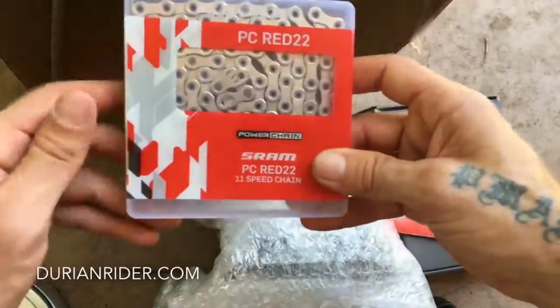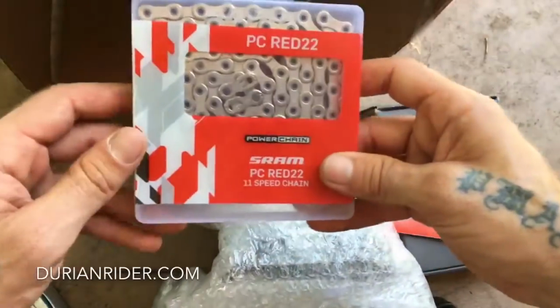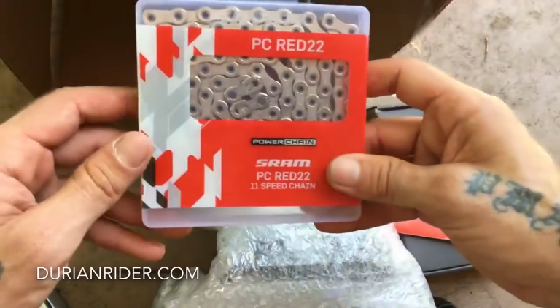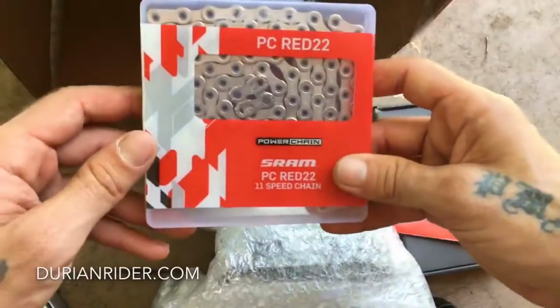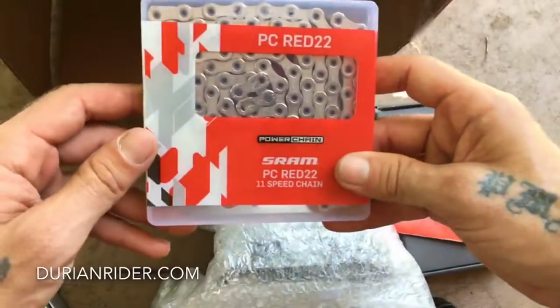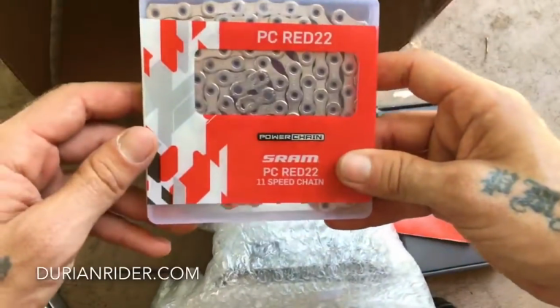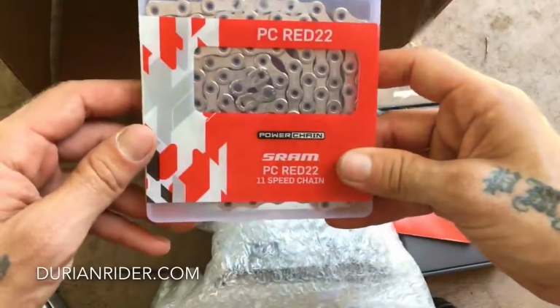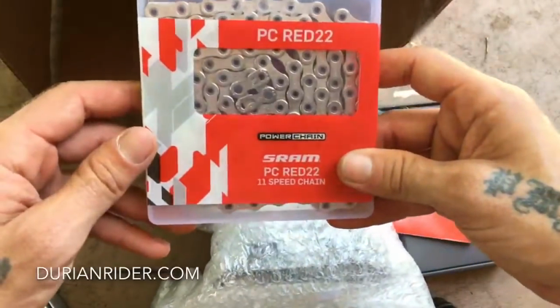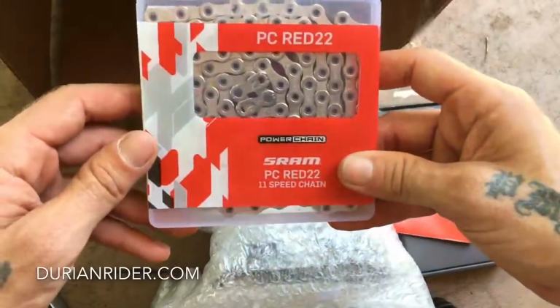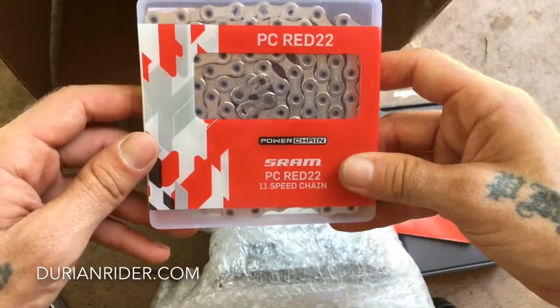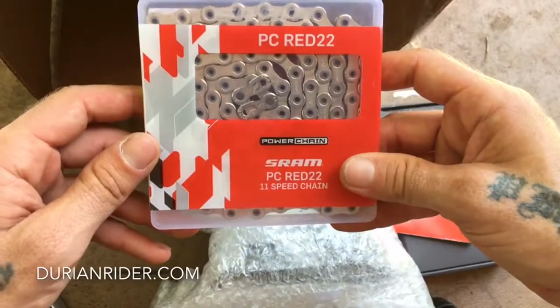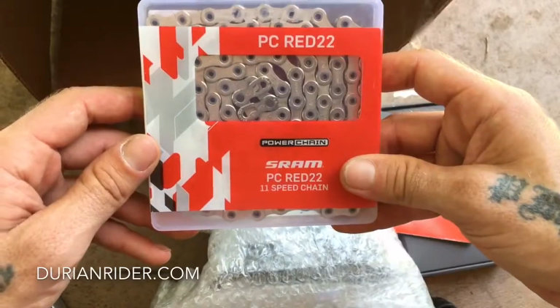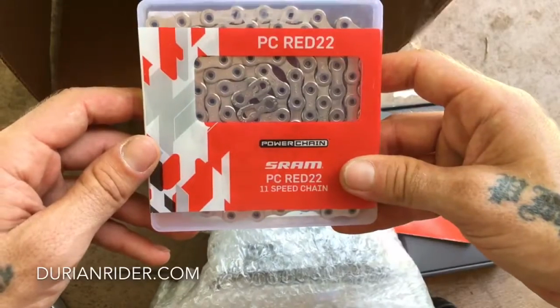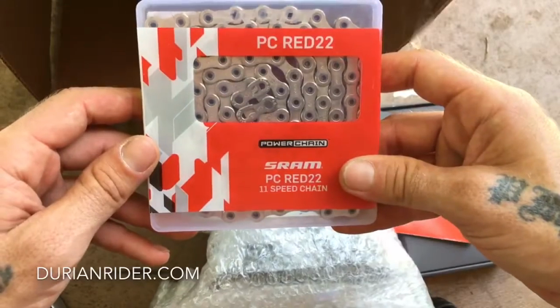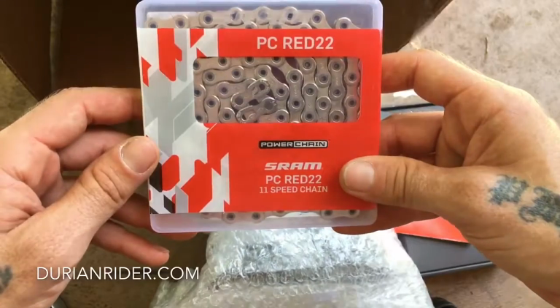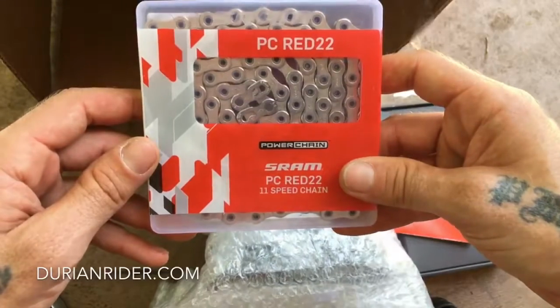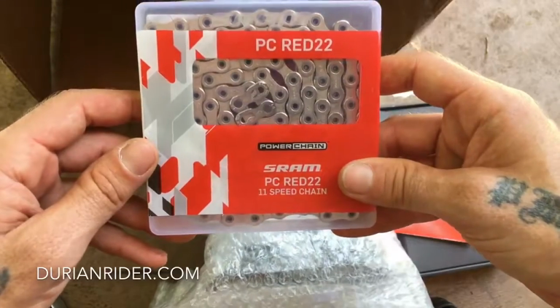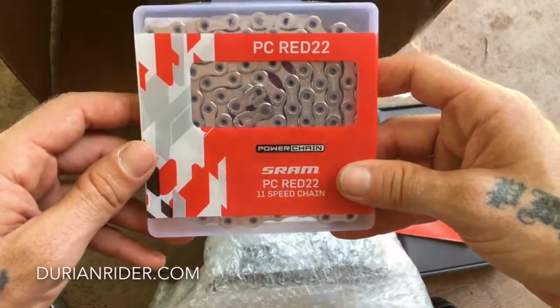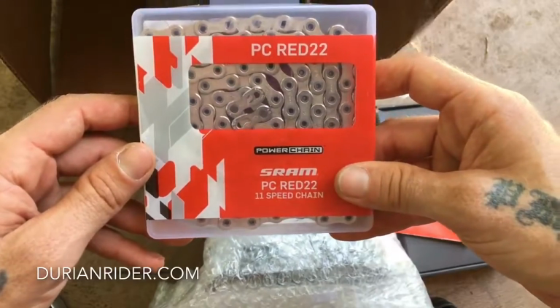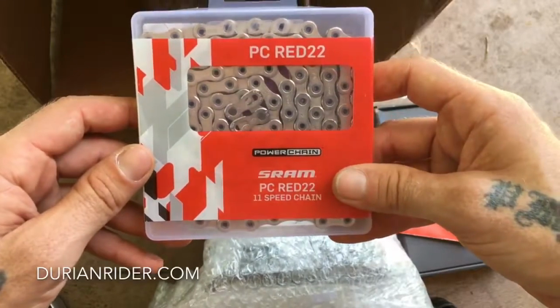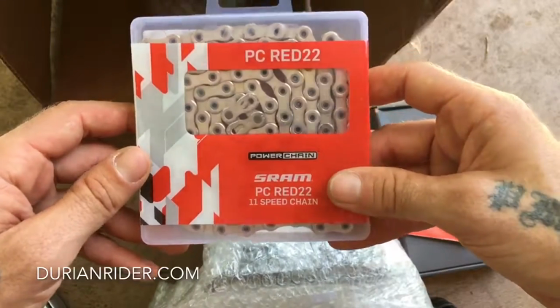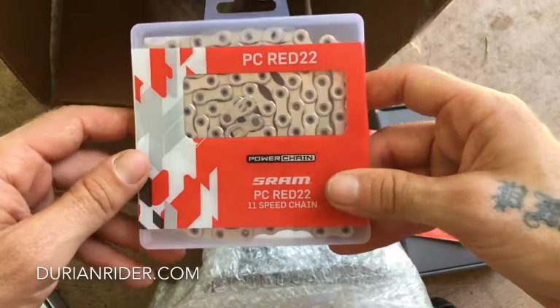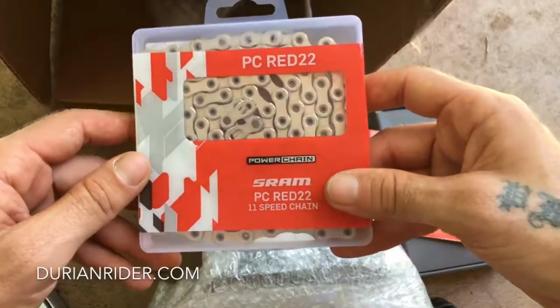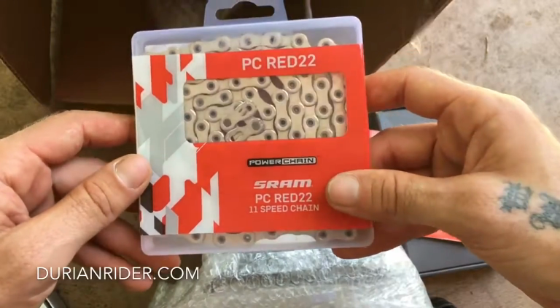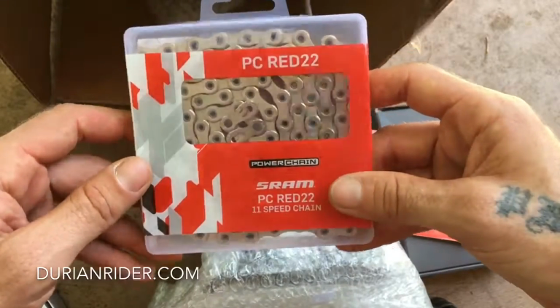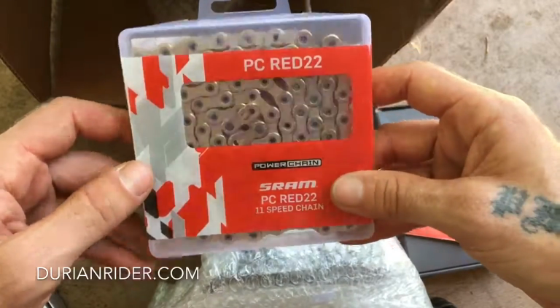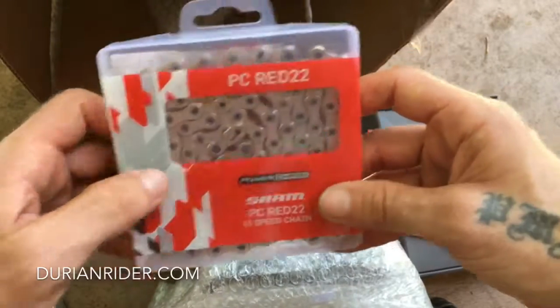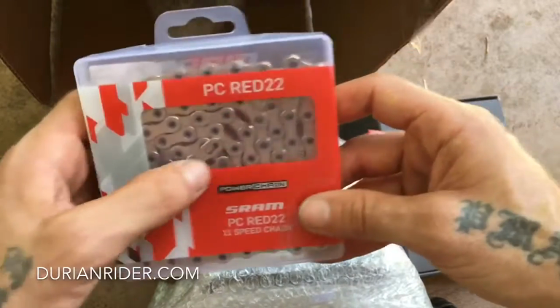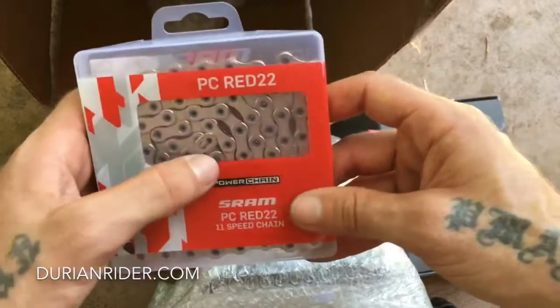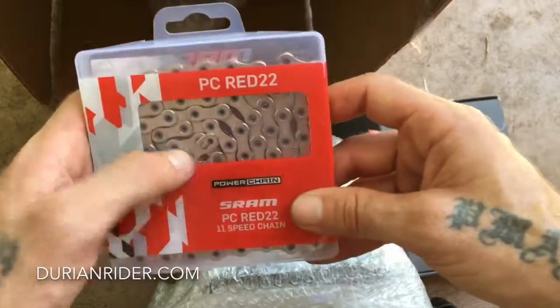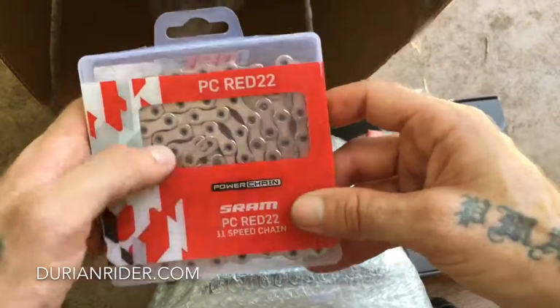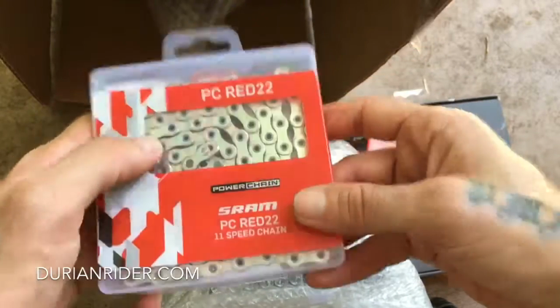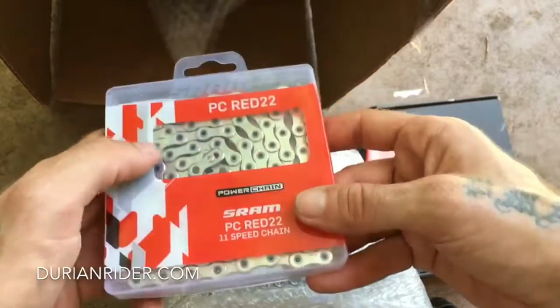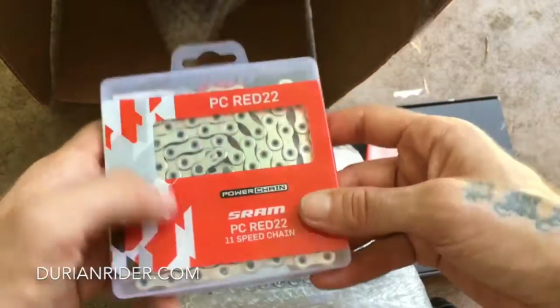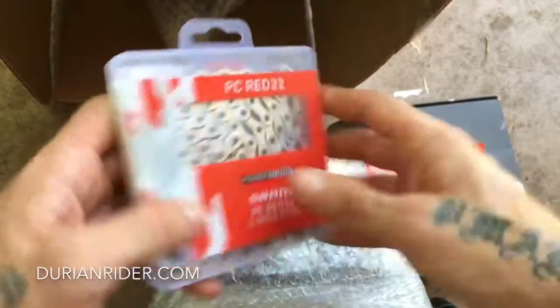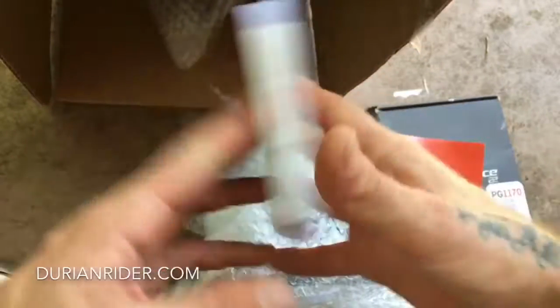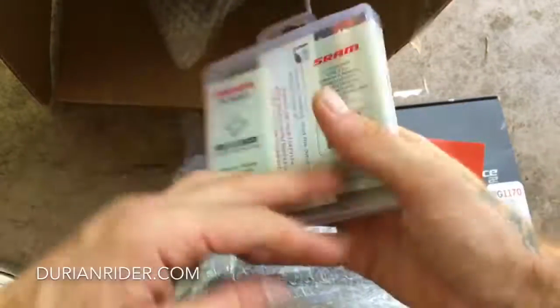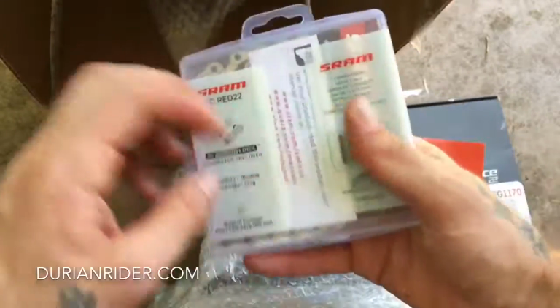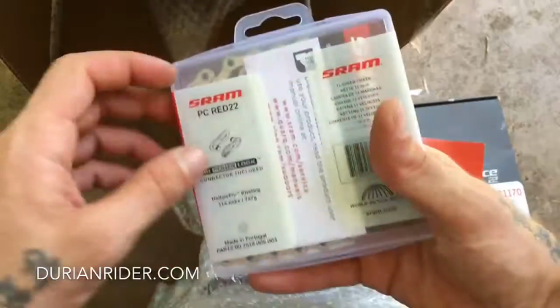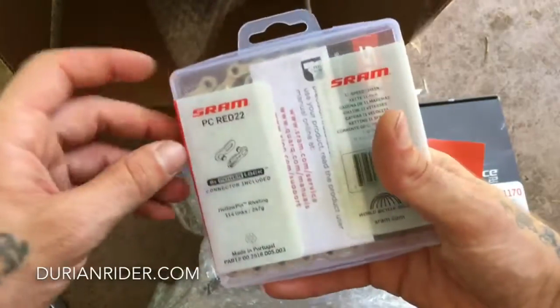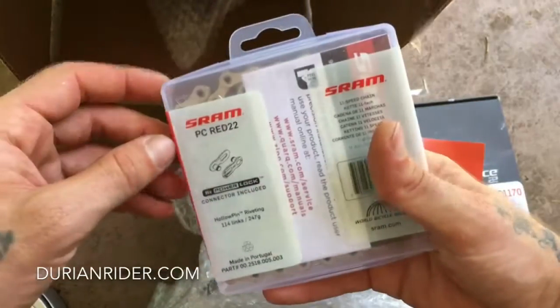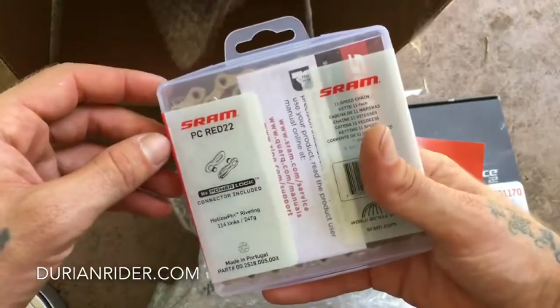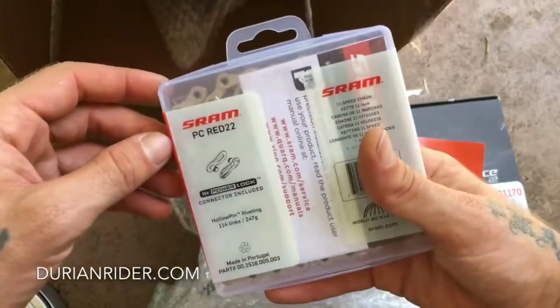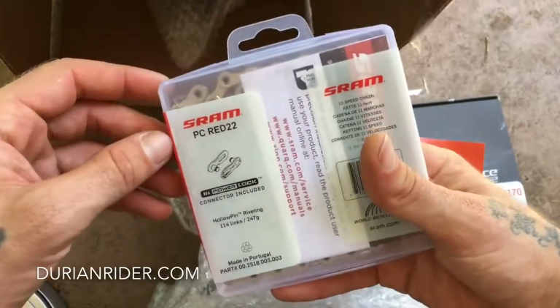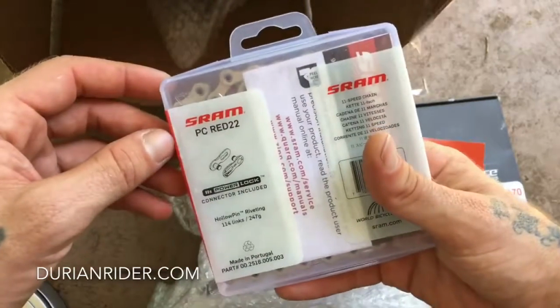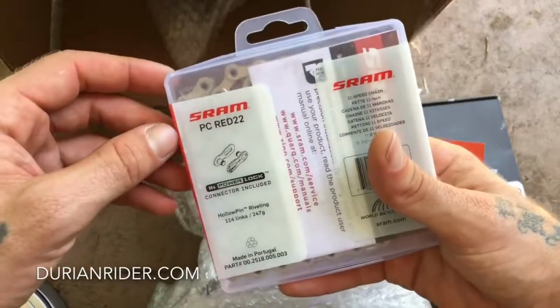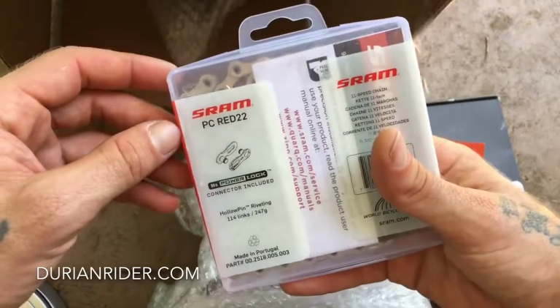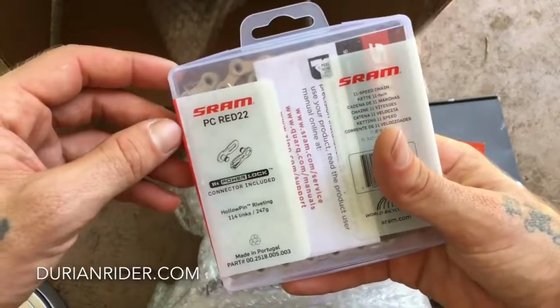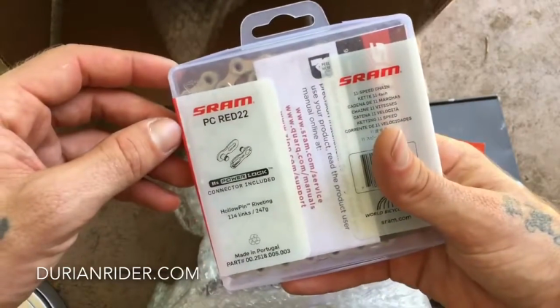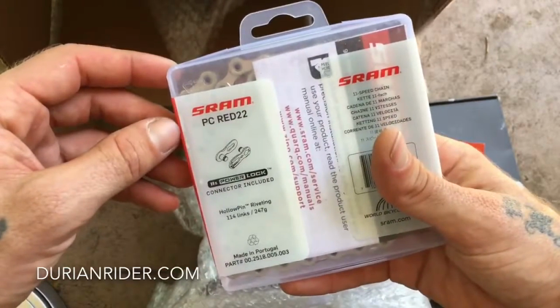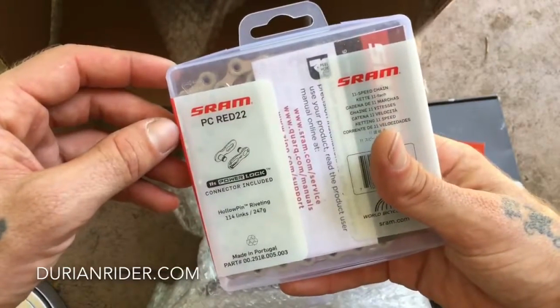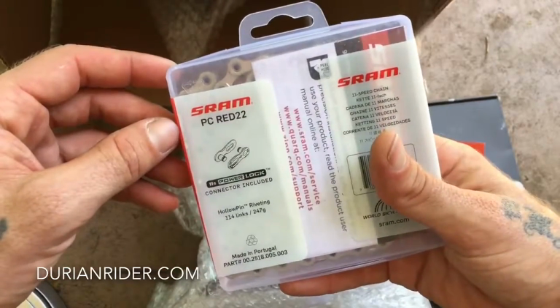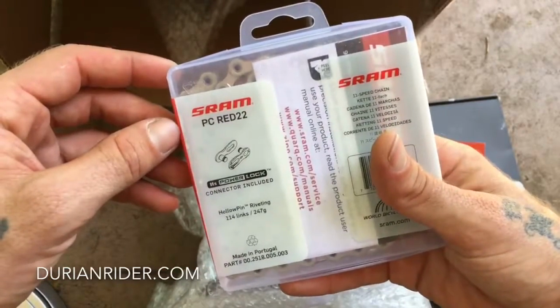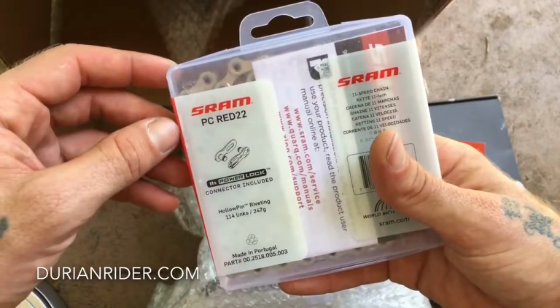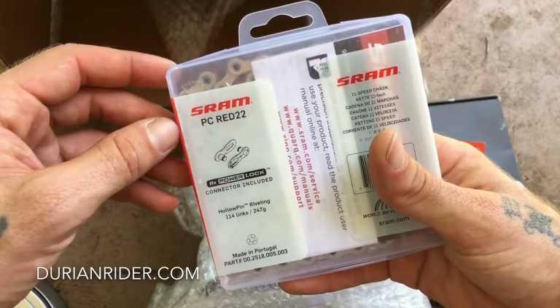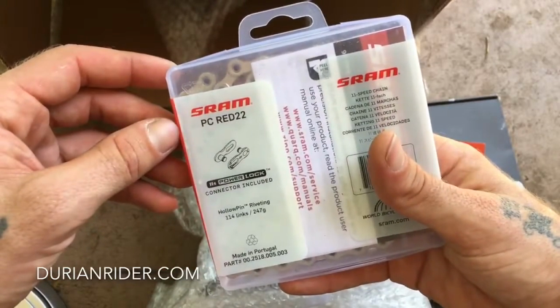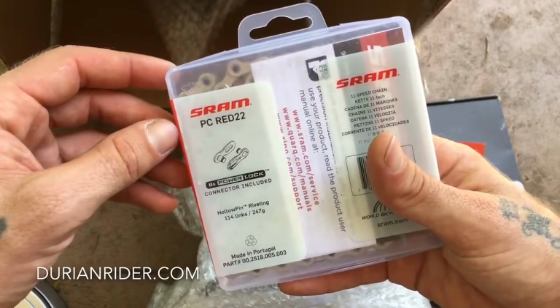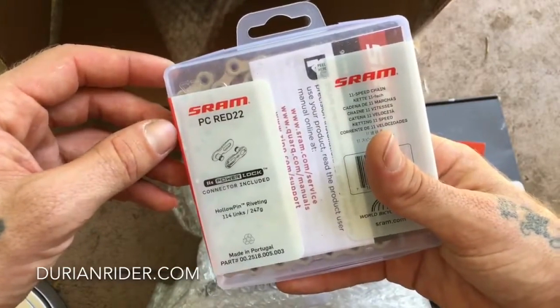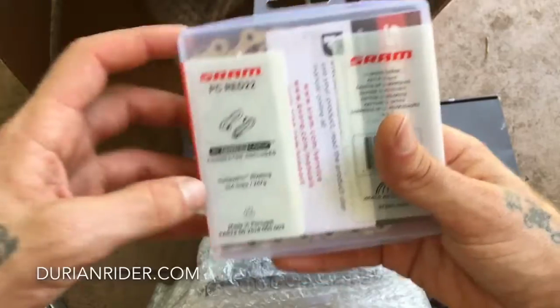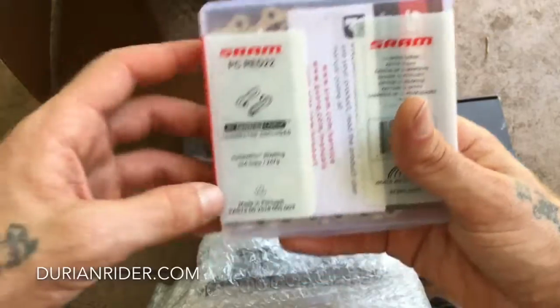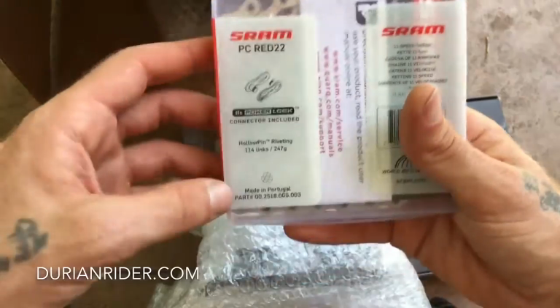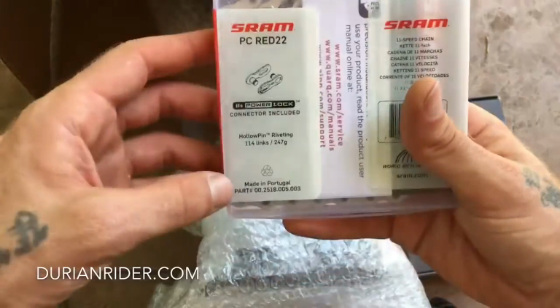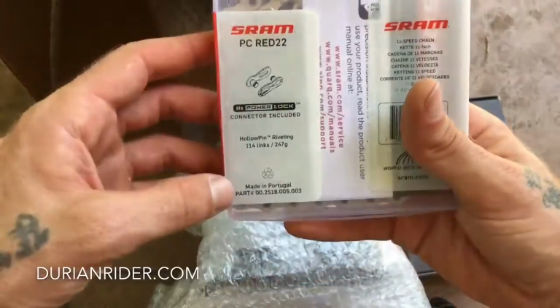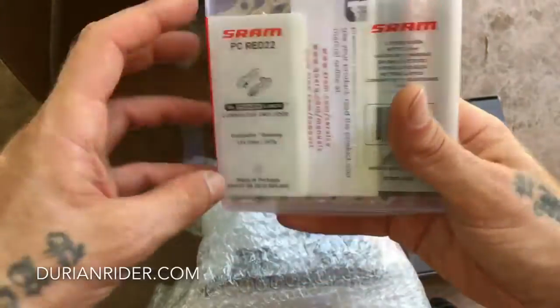Chain — there's a power link in there. Interesting. What's this one? Red in Portugal.